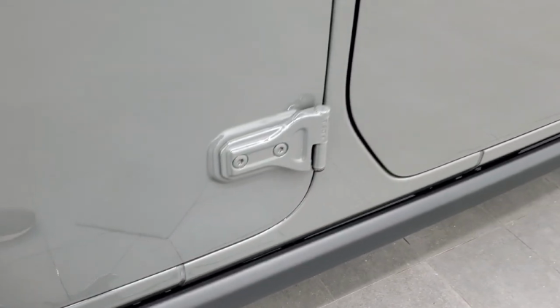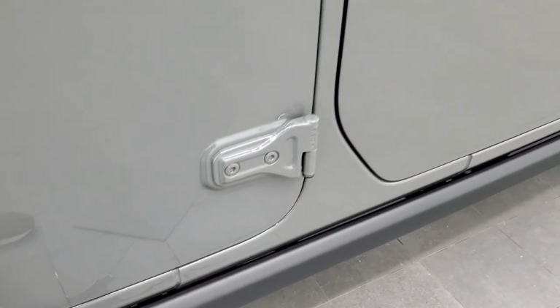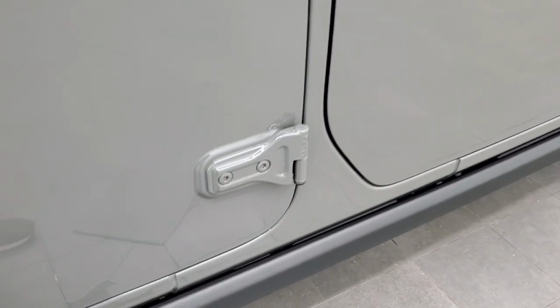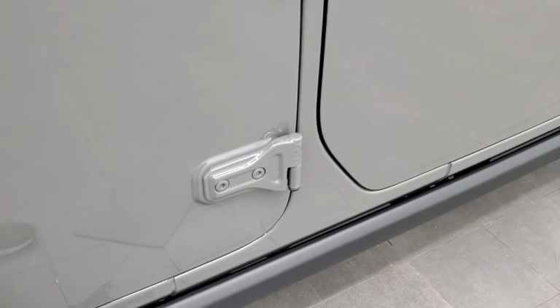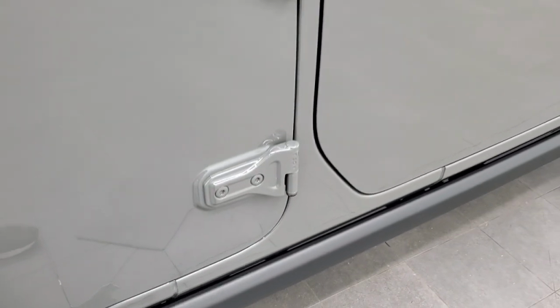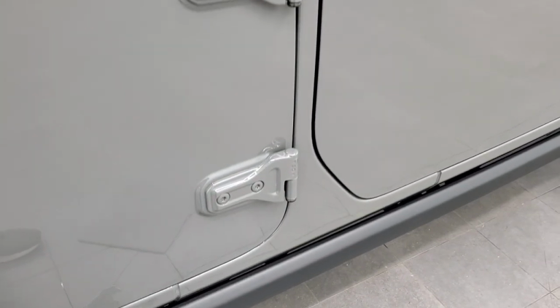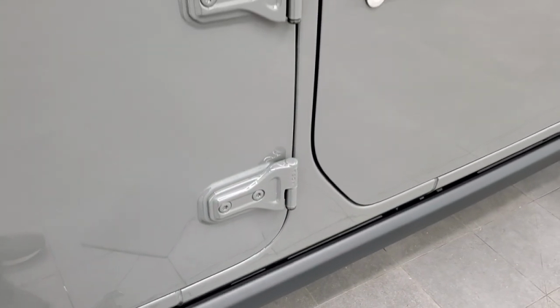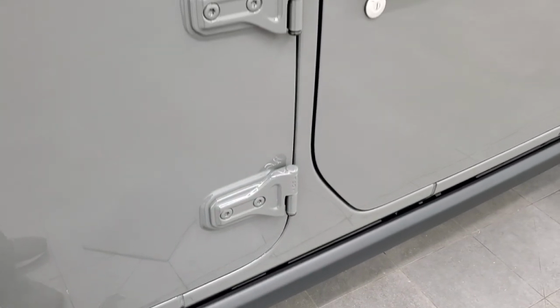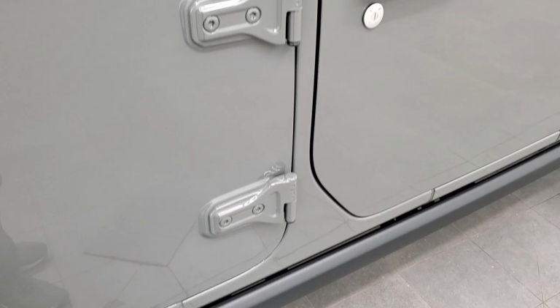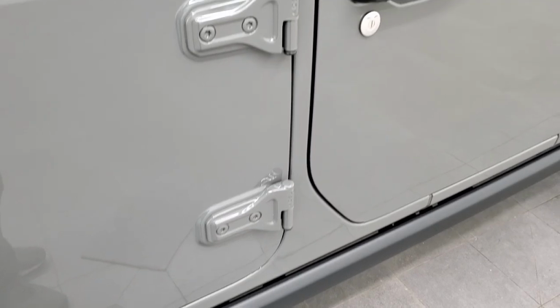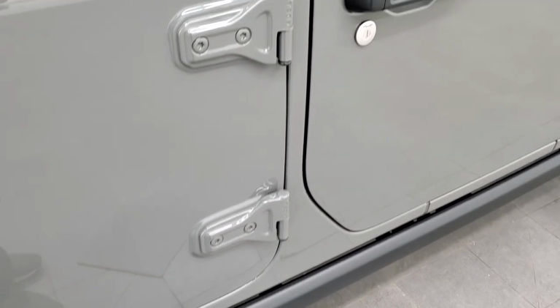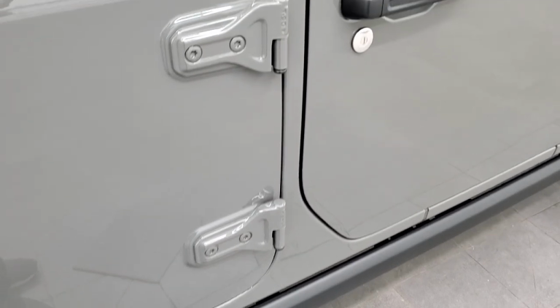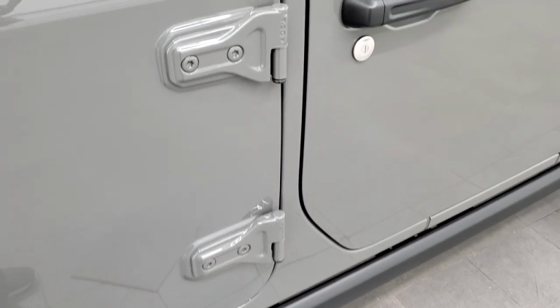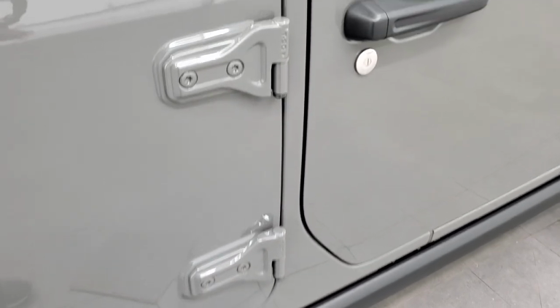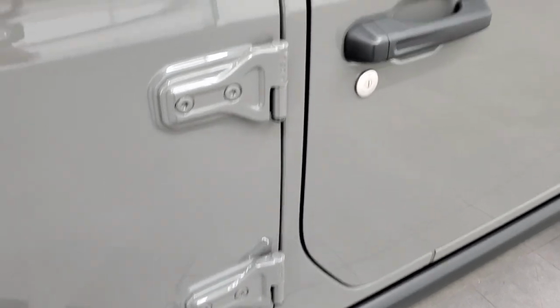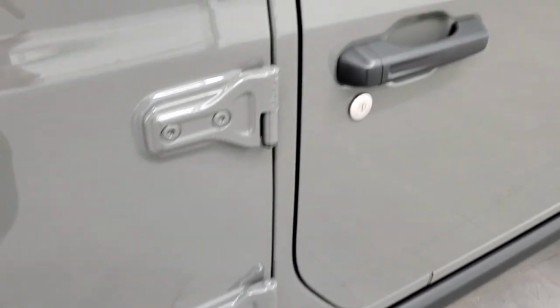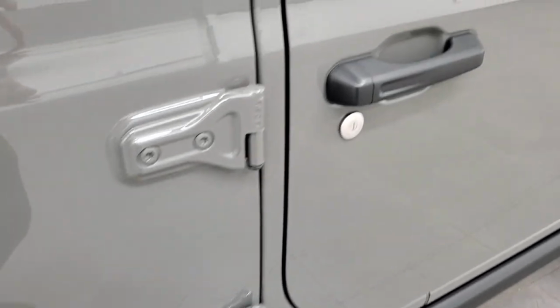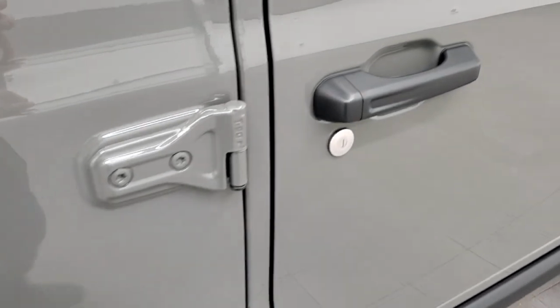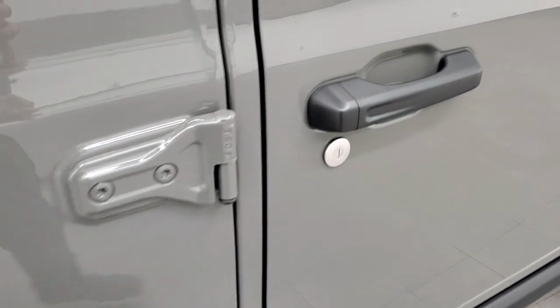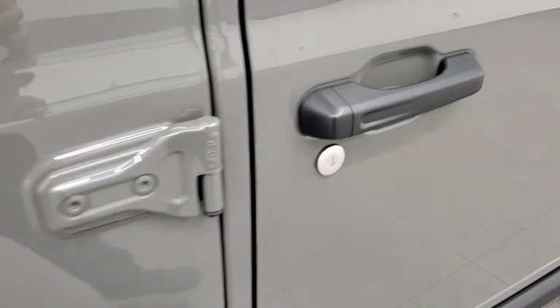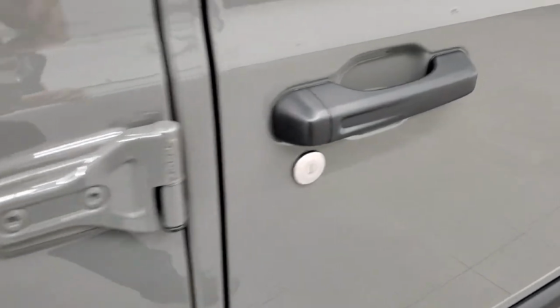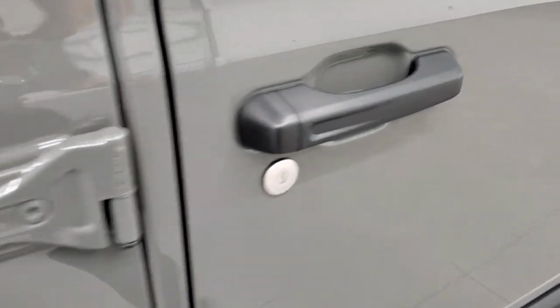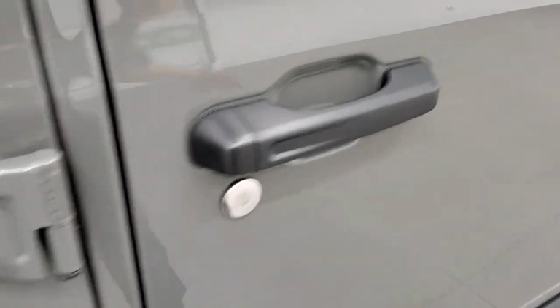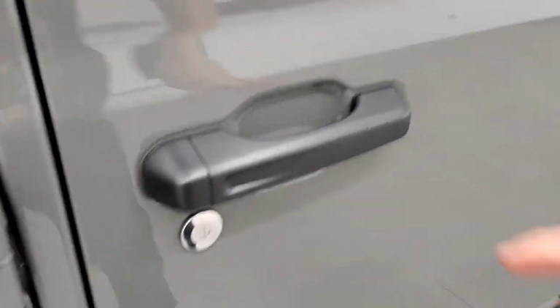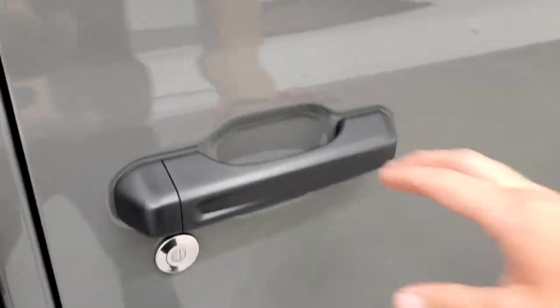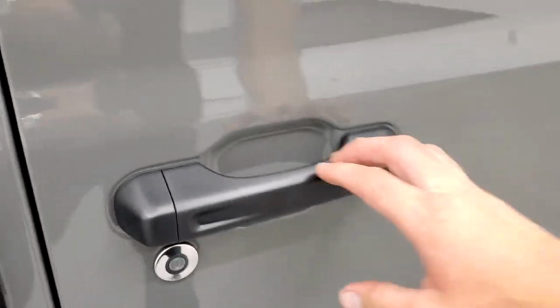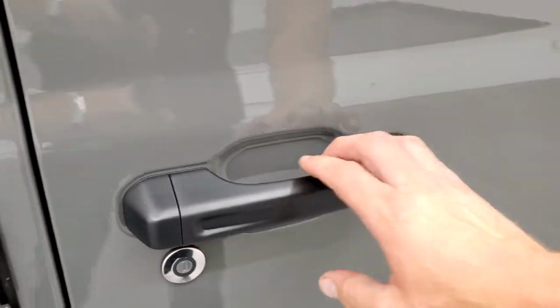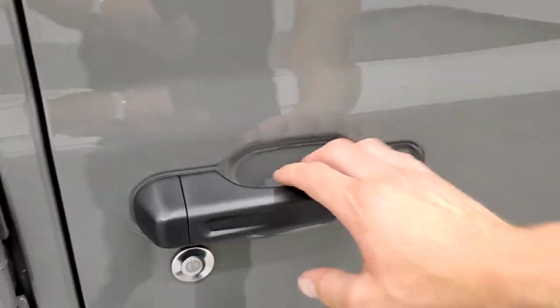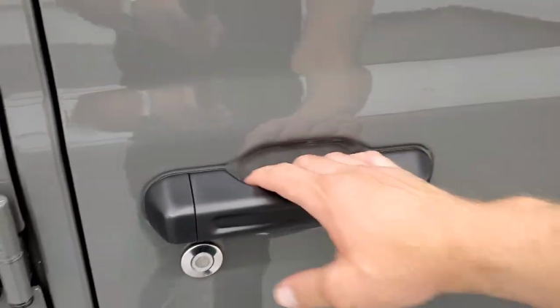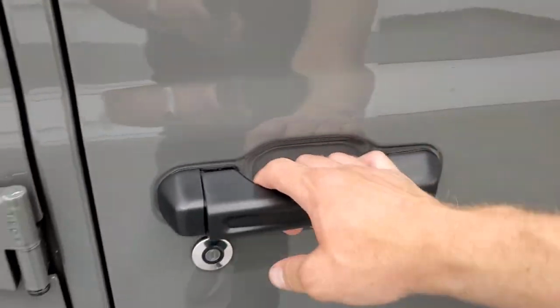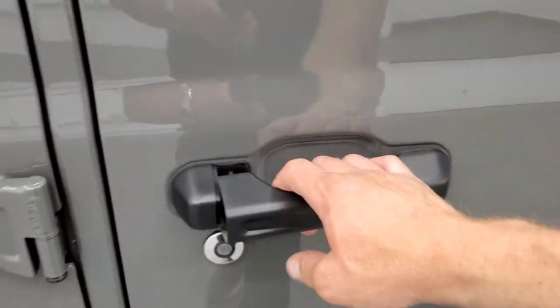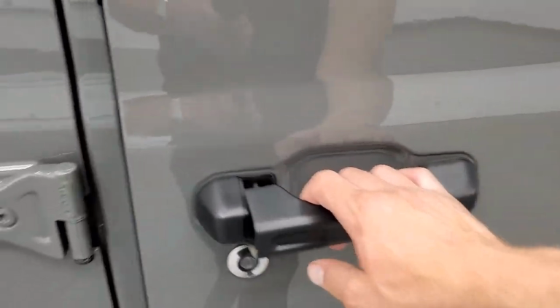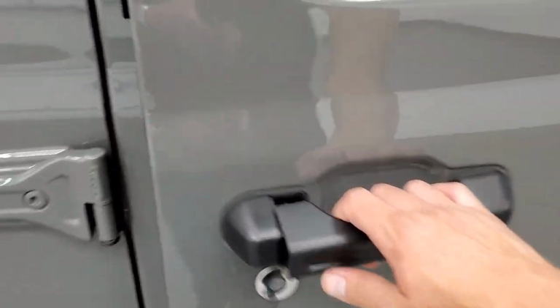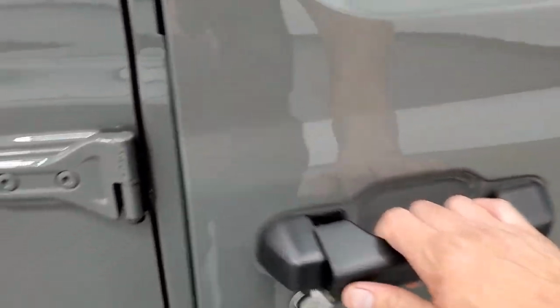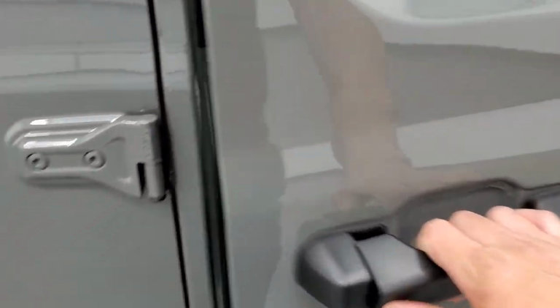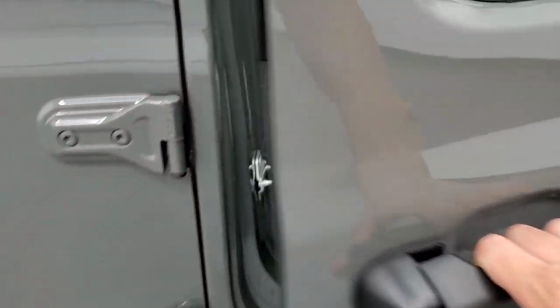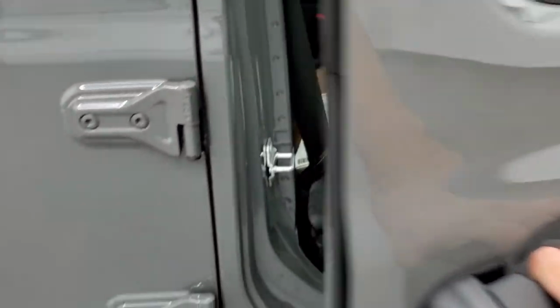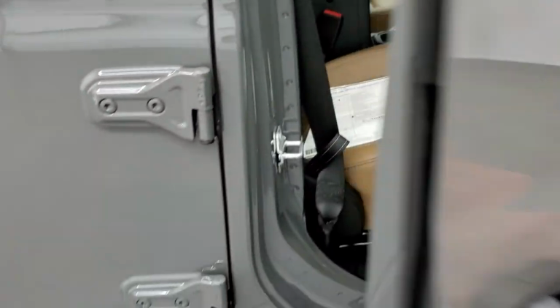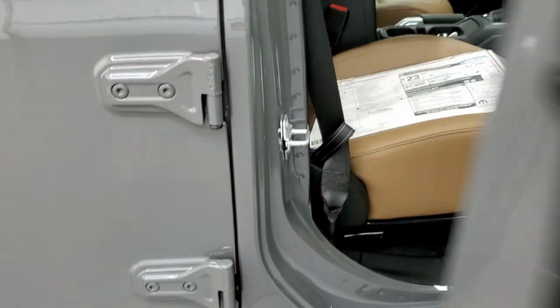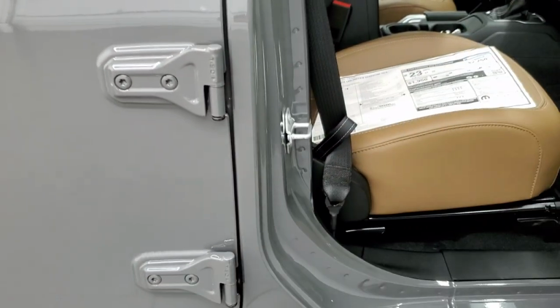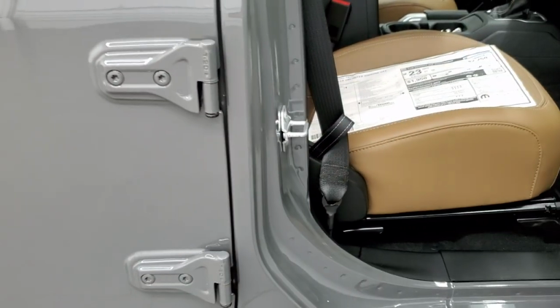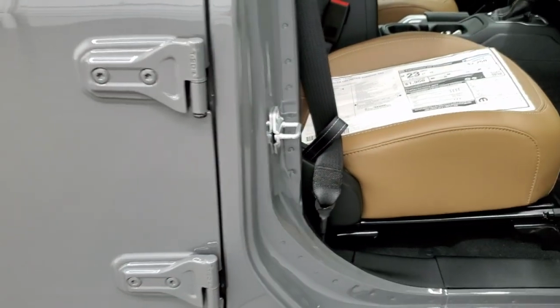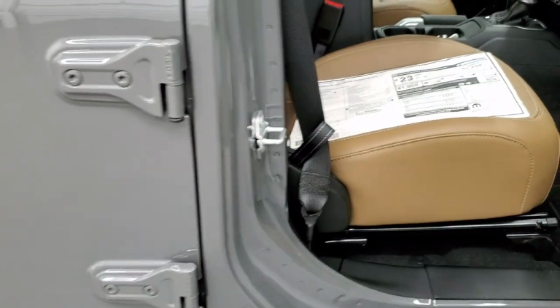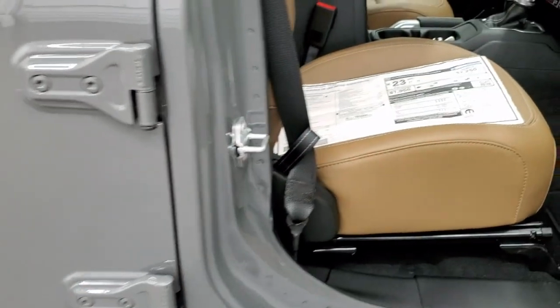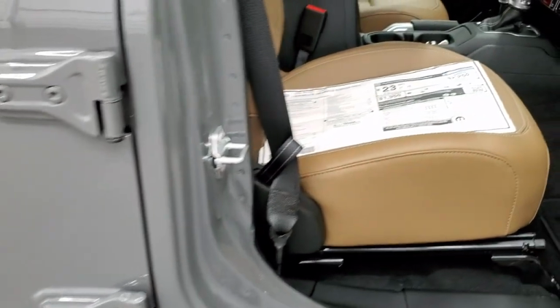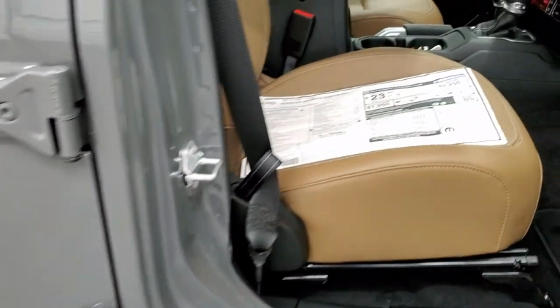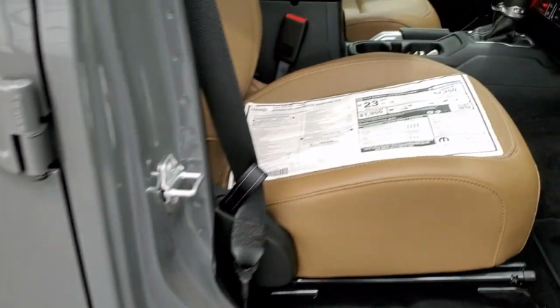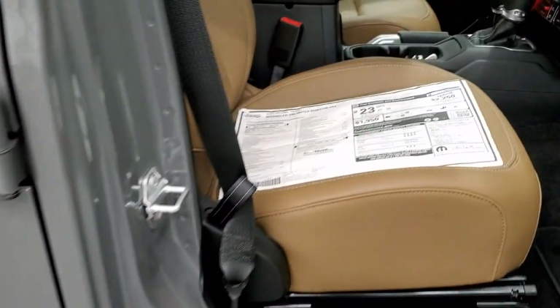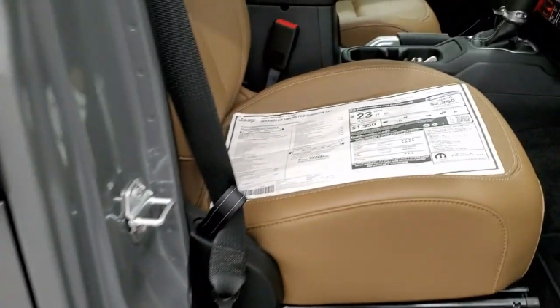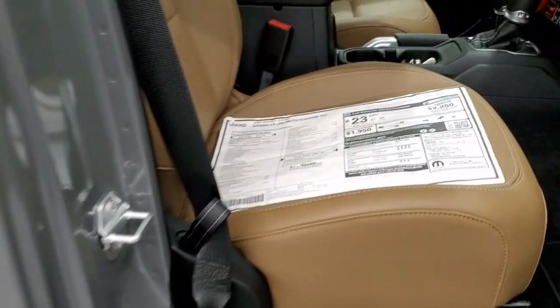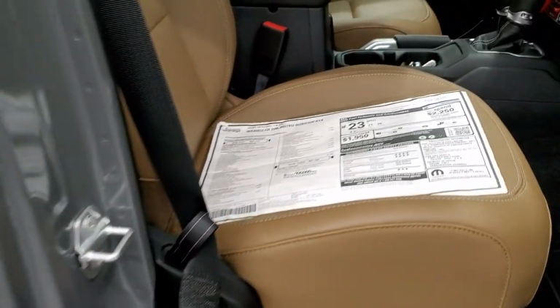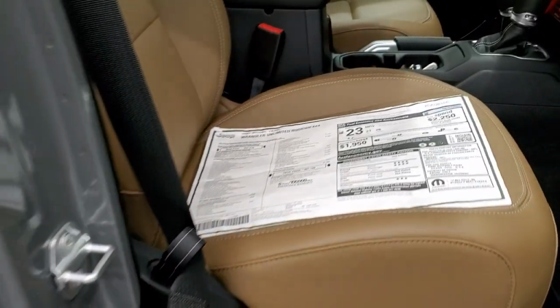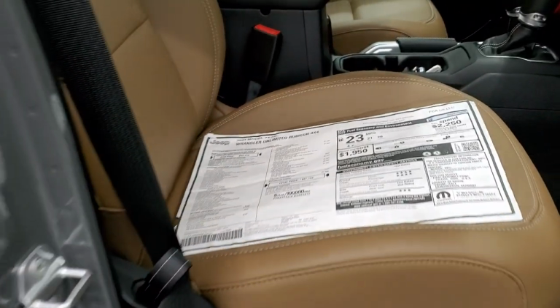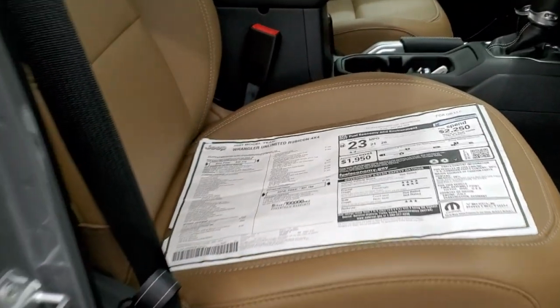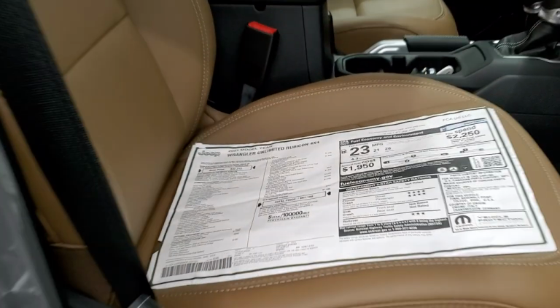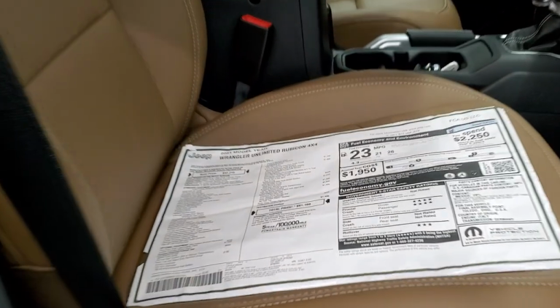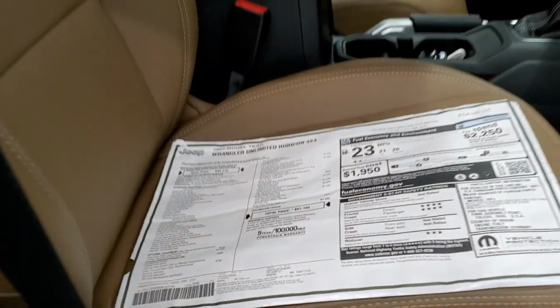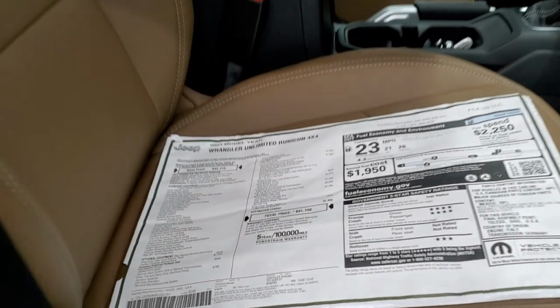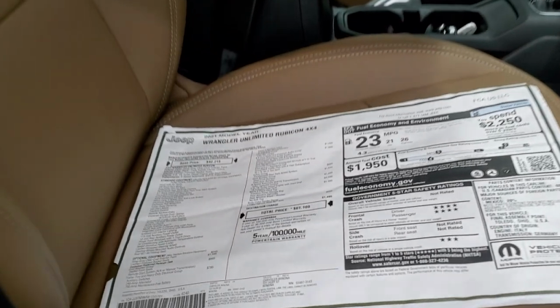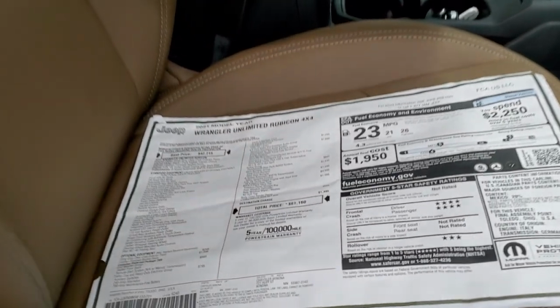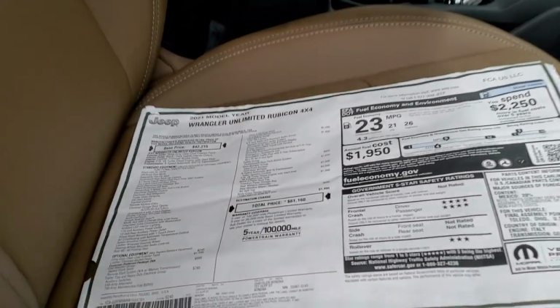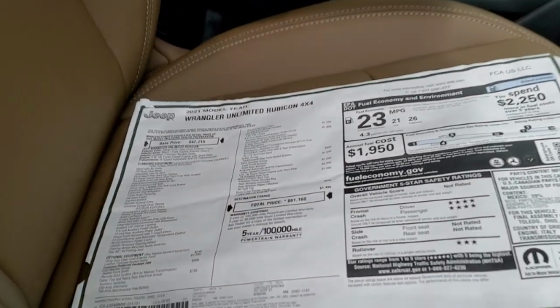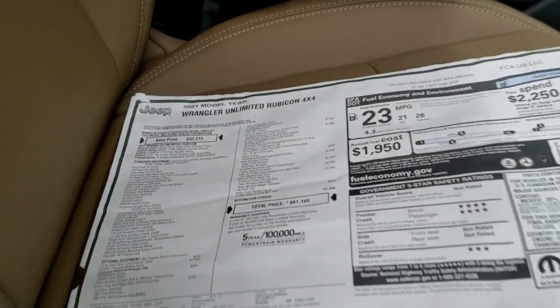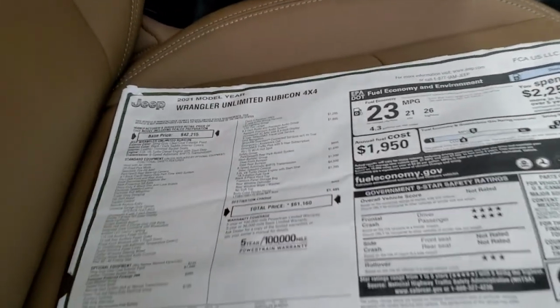You can take all these doors off. We'll take a look at the original window sticker — feel free to pause it at any point.